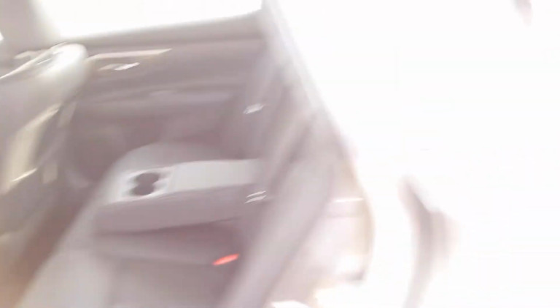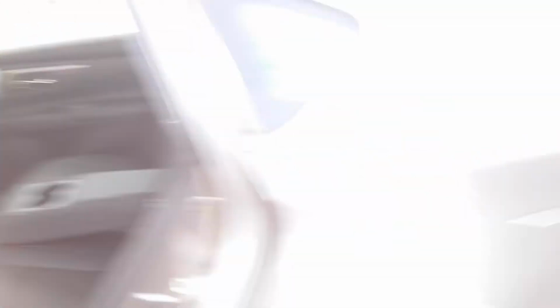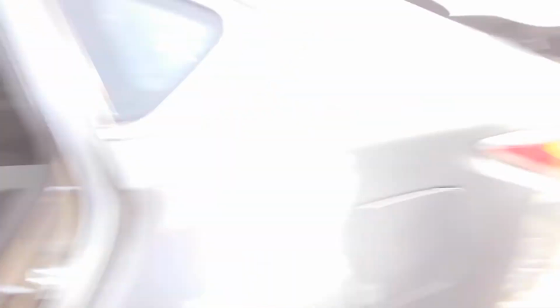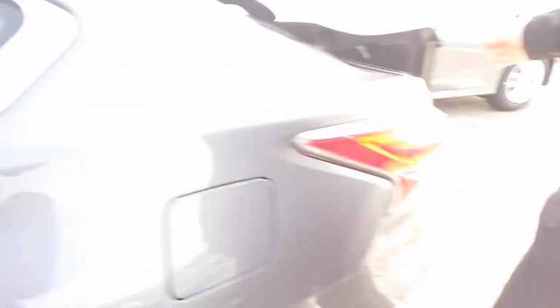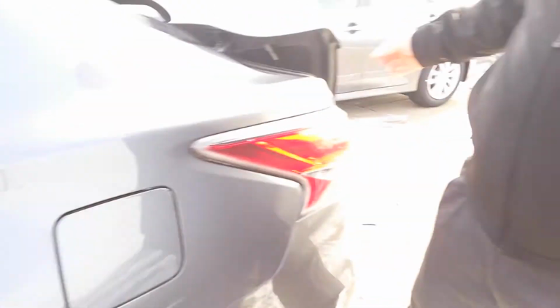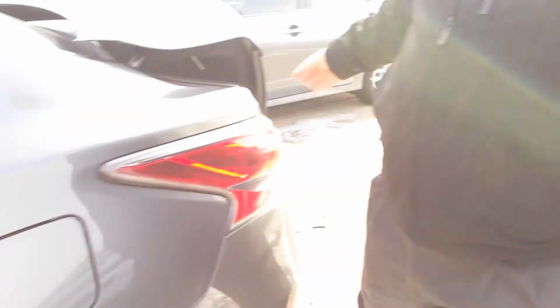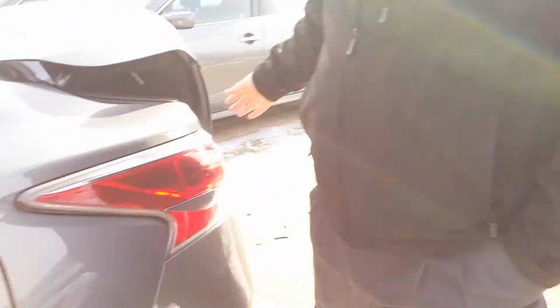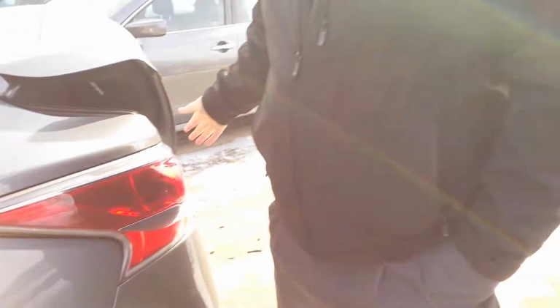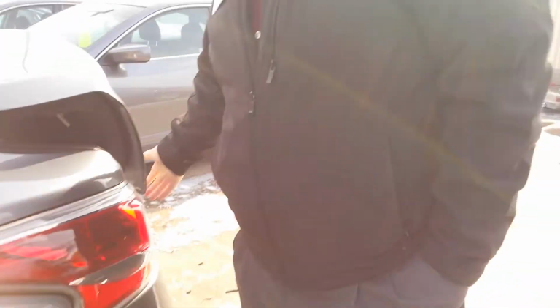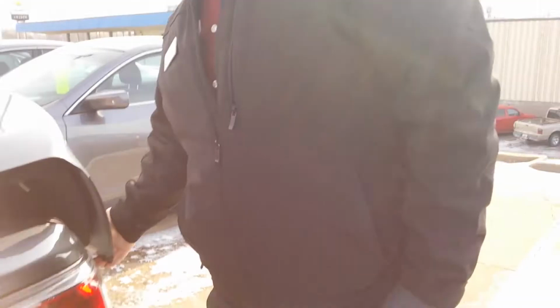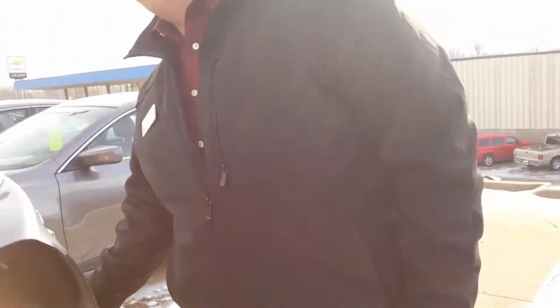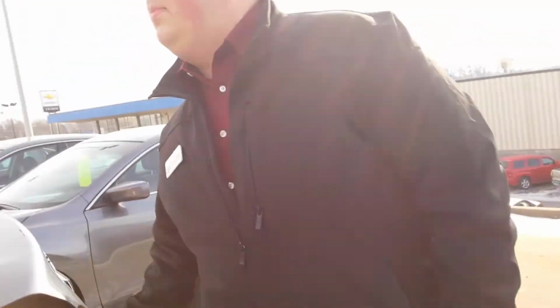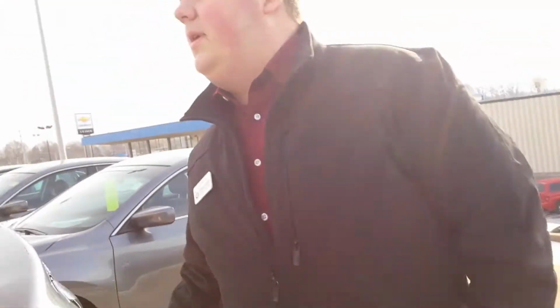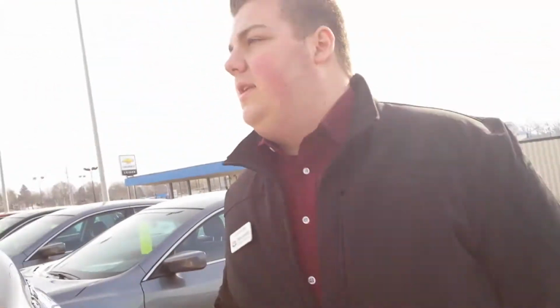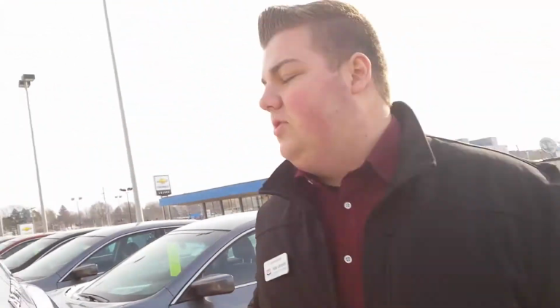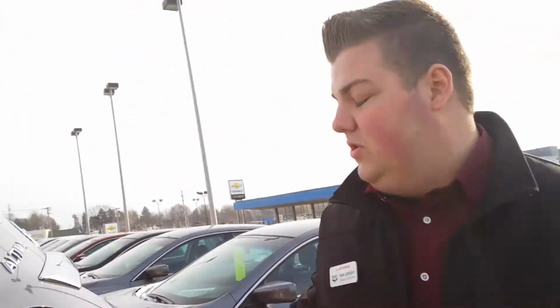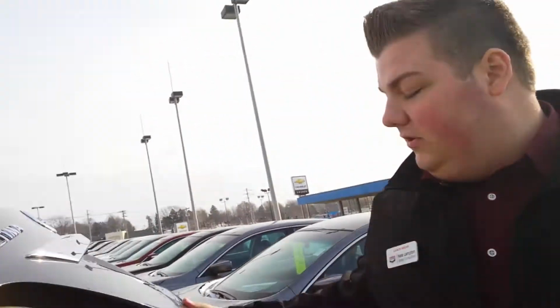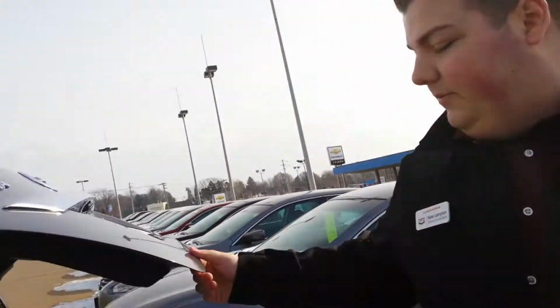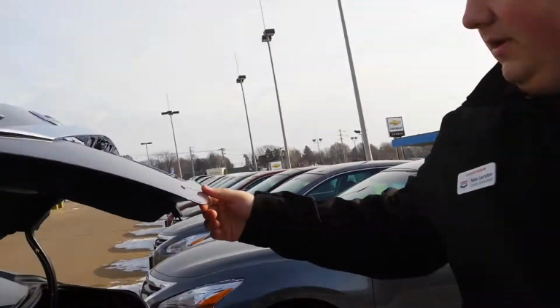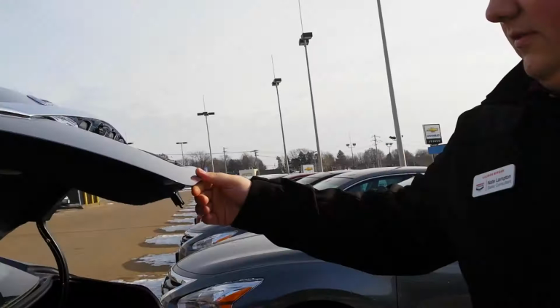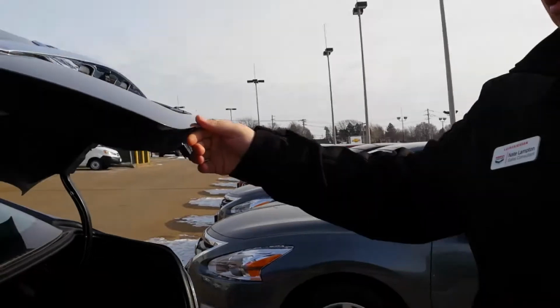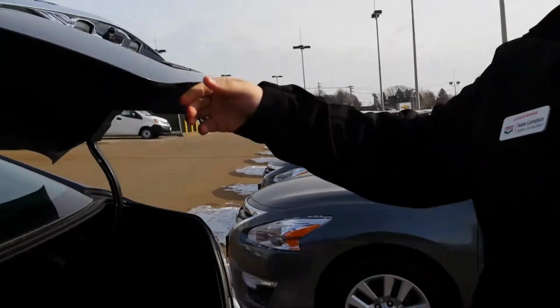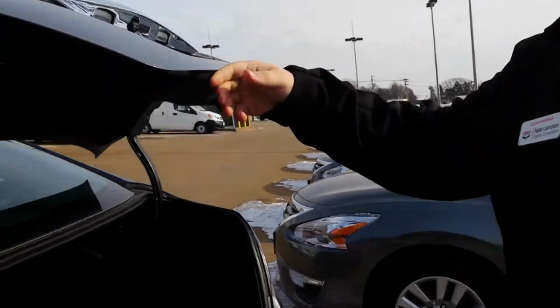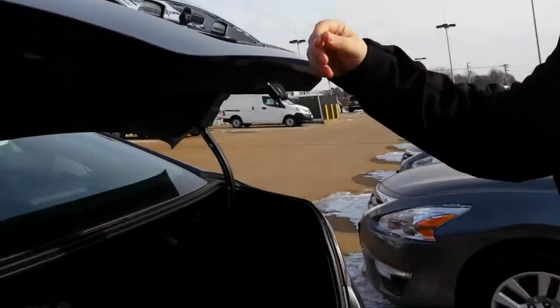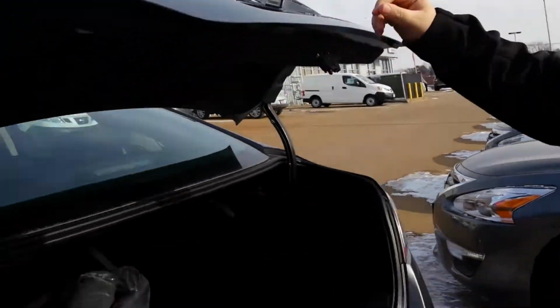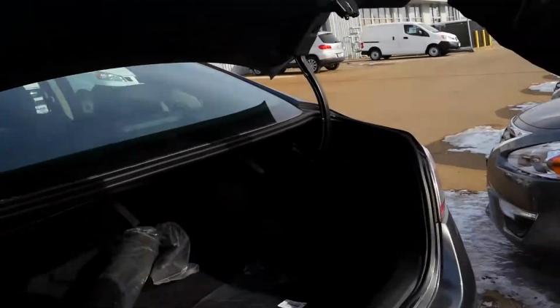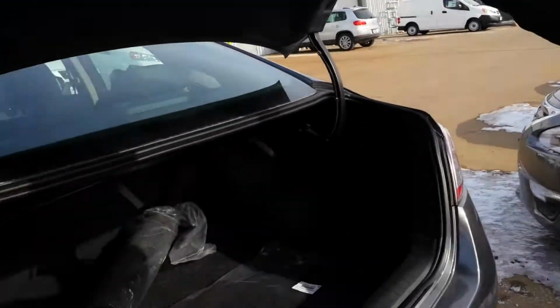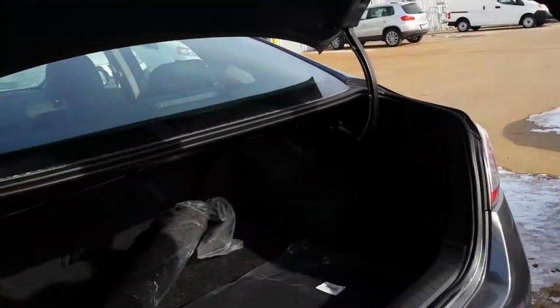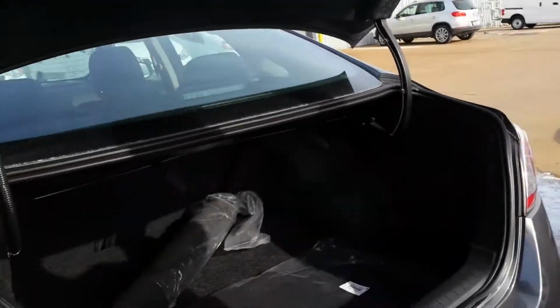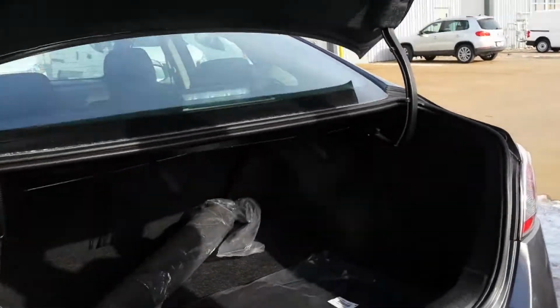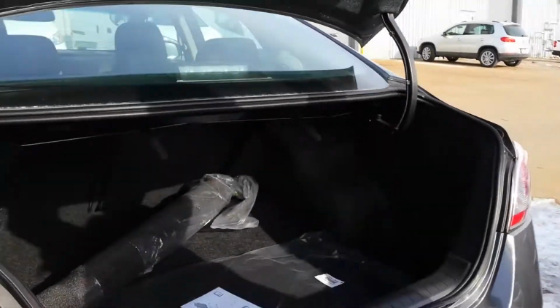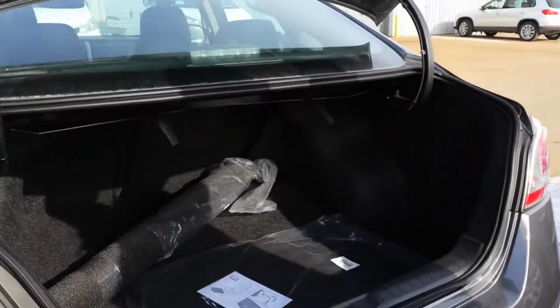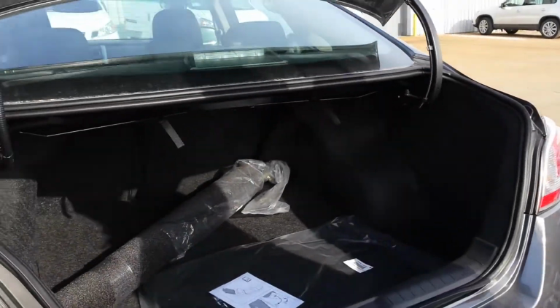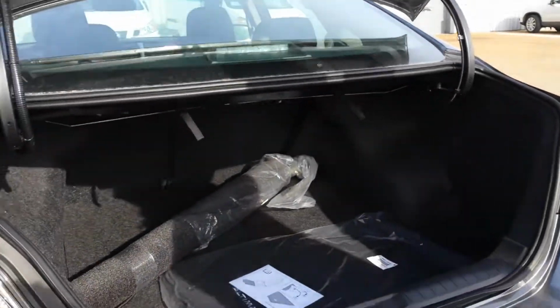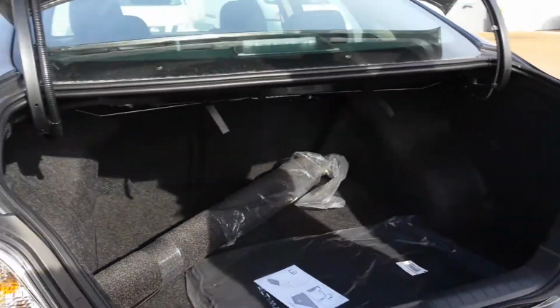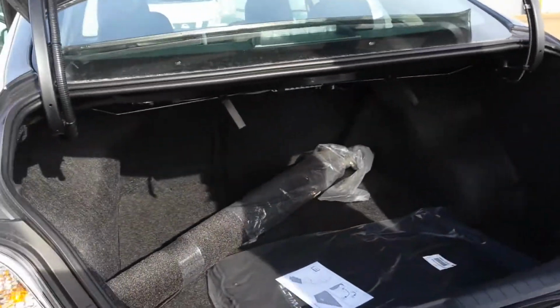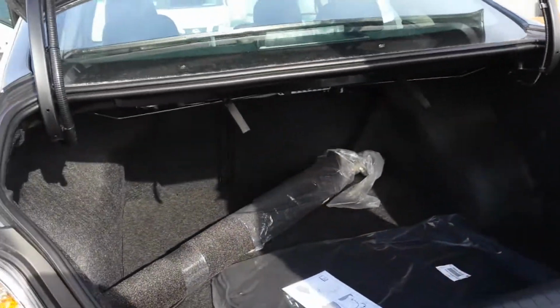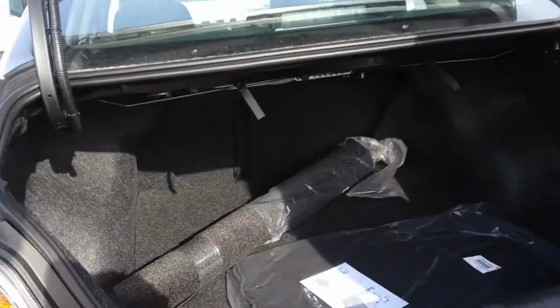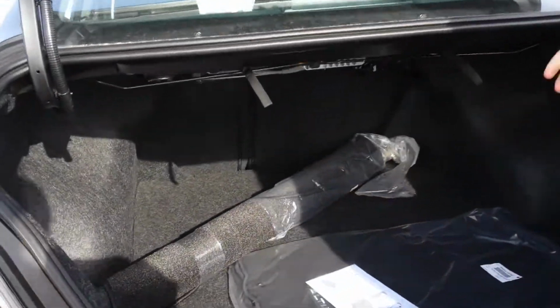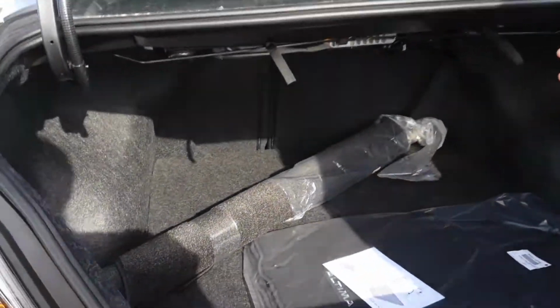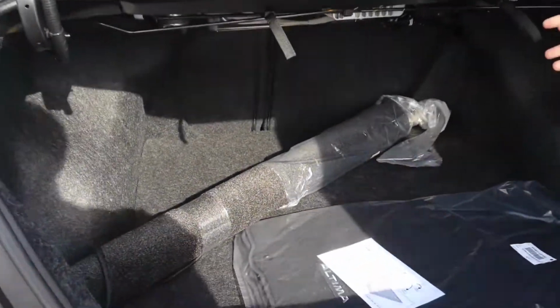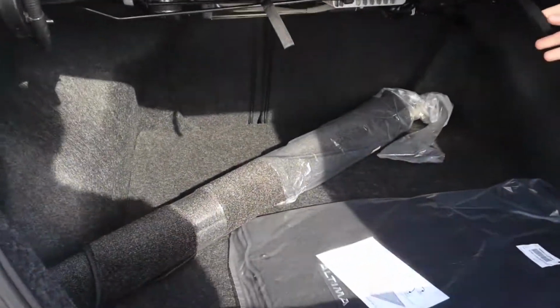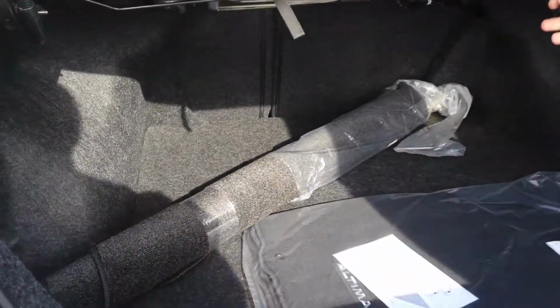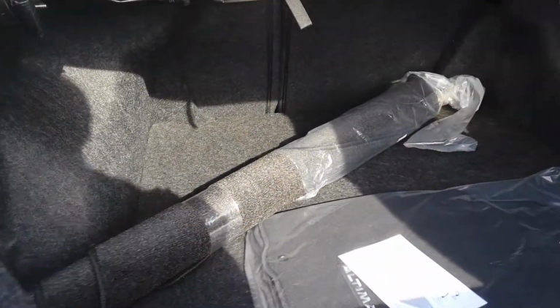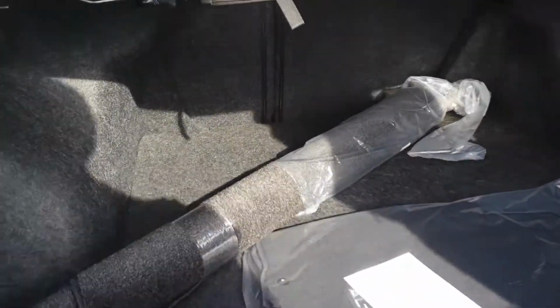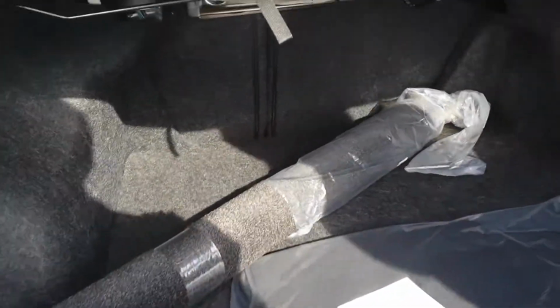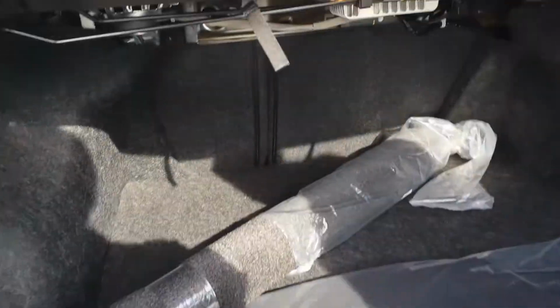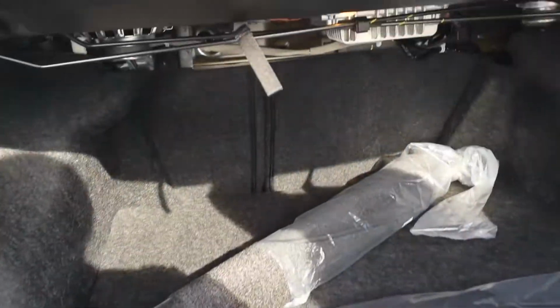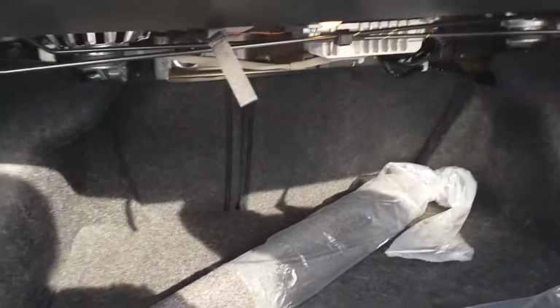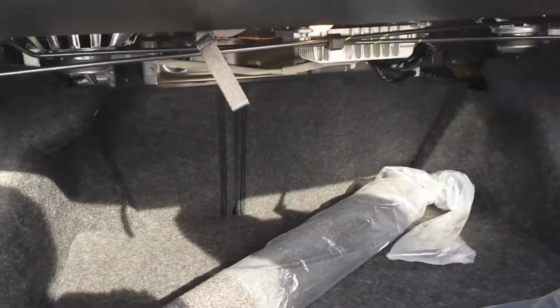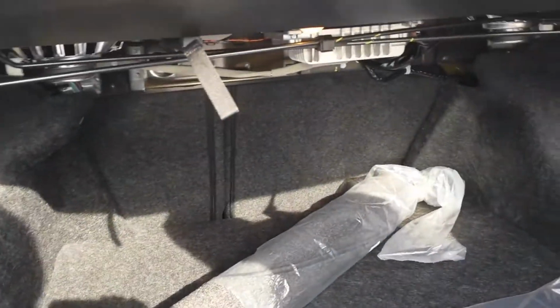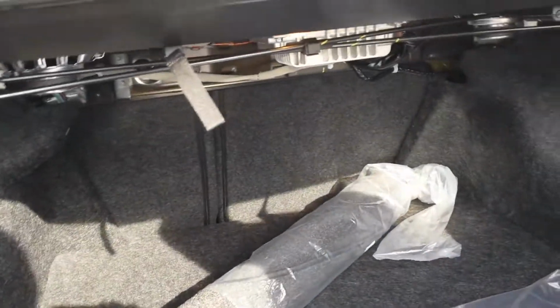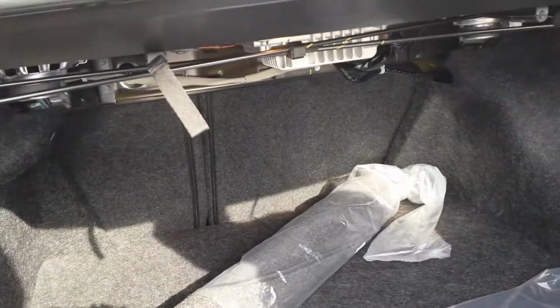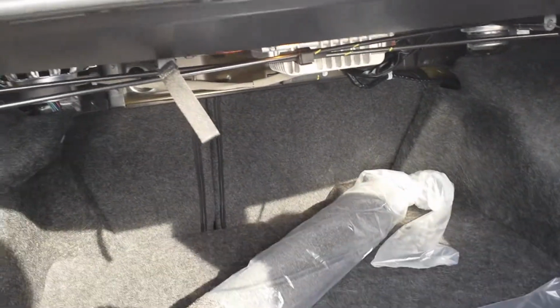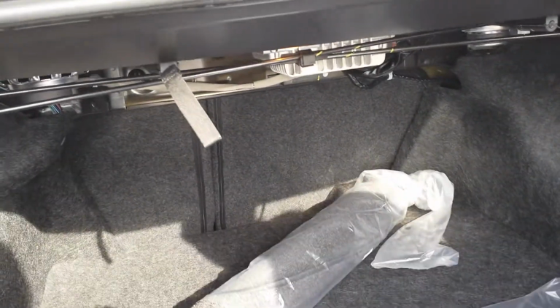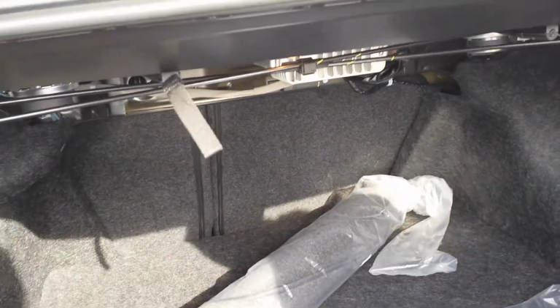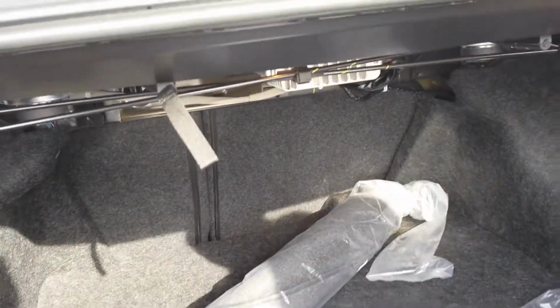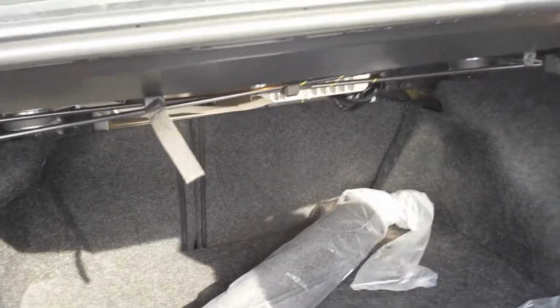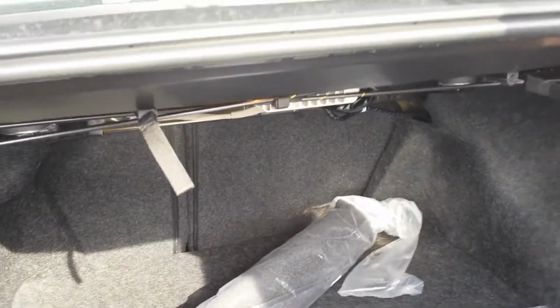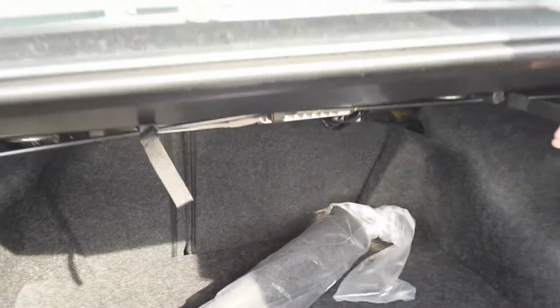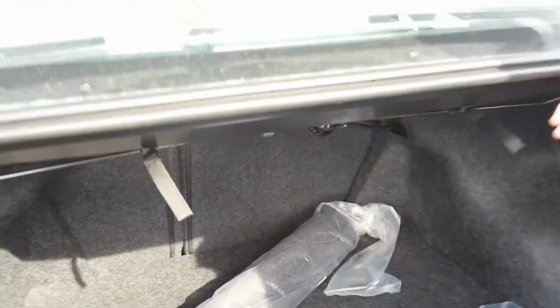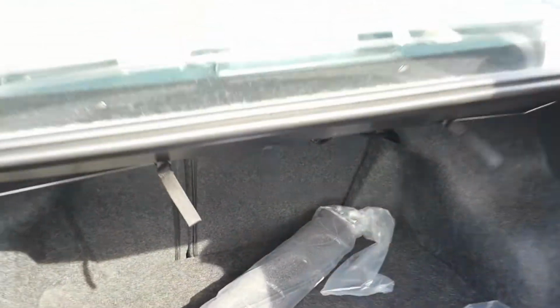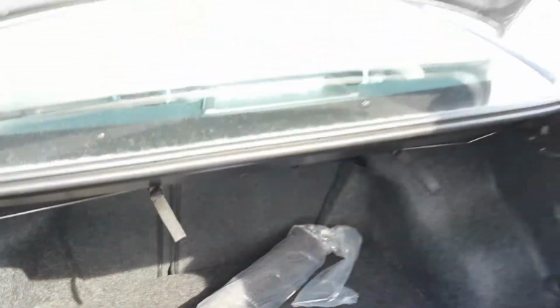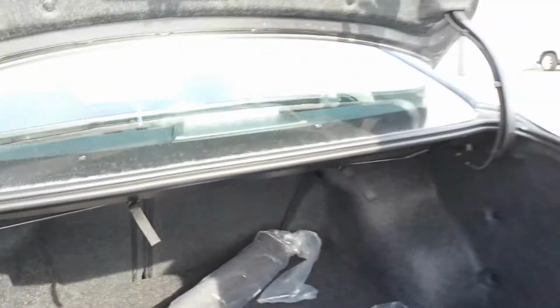And back here we have plenty of trunk space for you. And right there is how you fold down the seats — very easy.